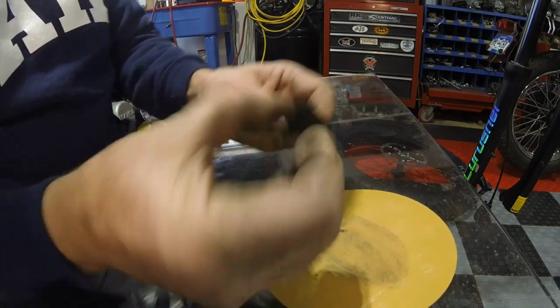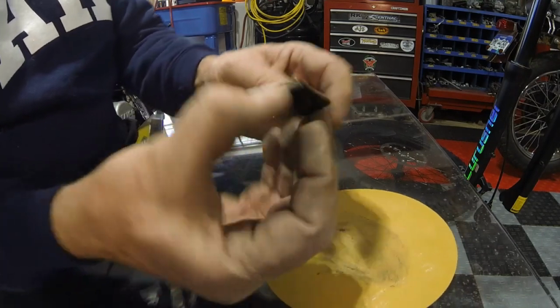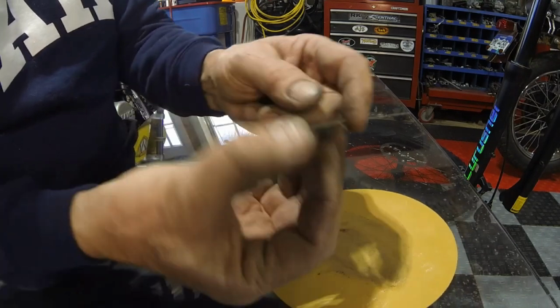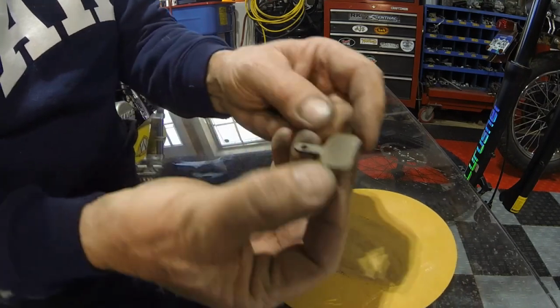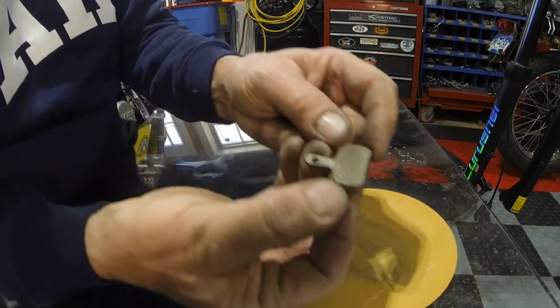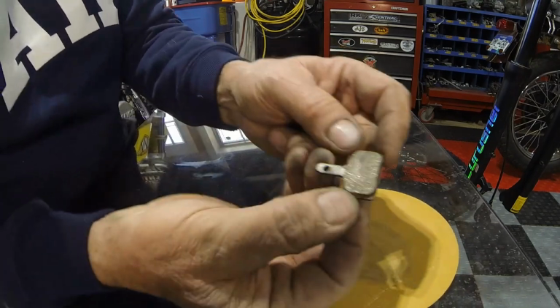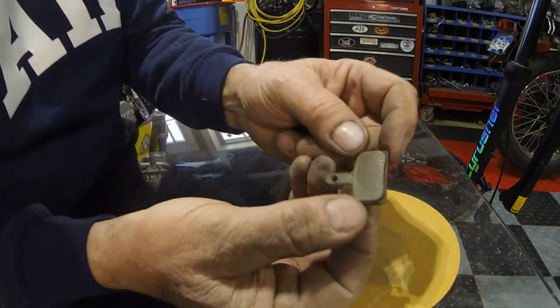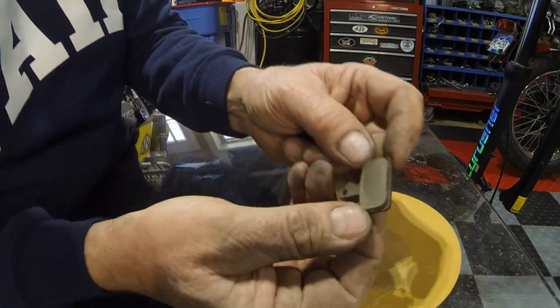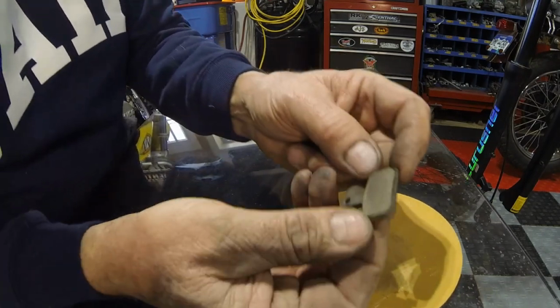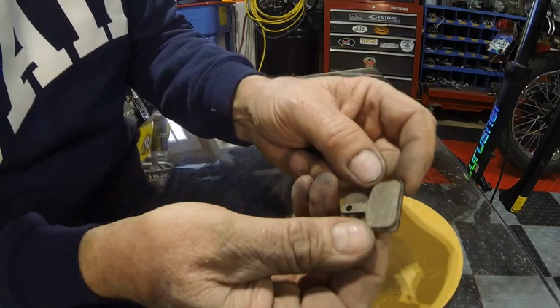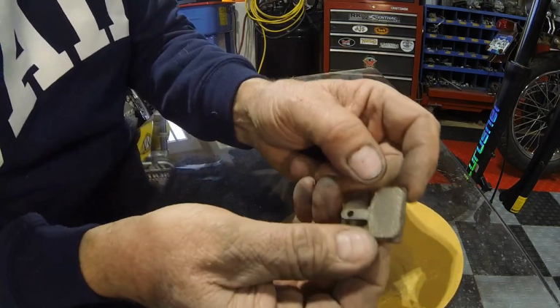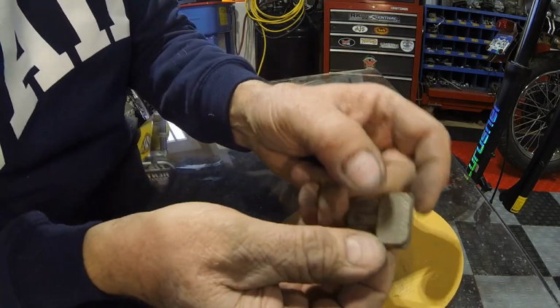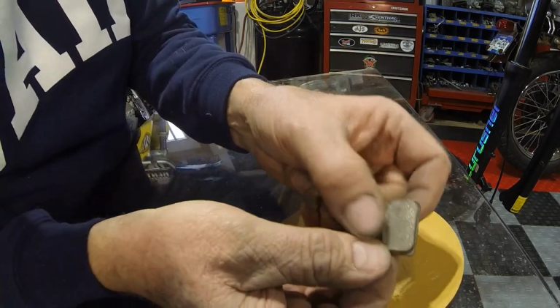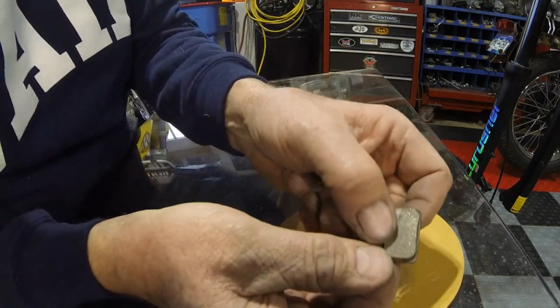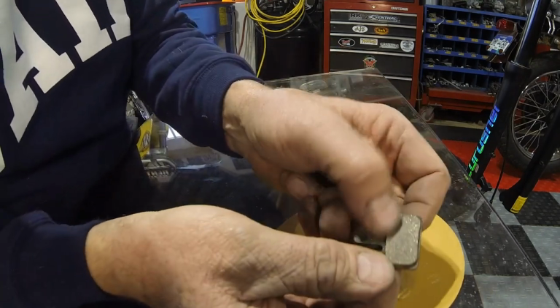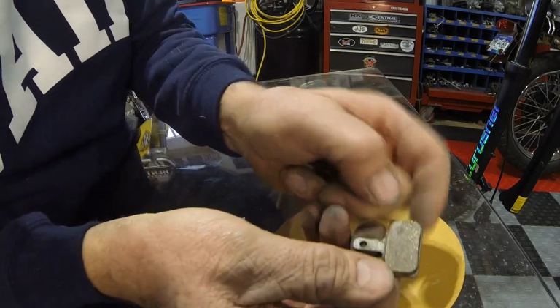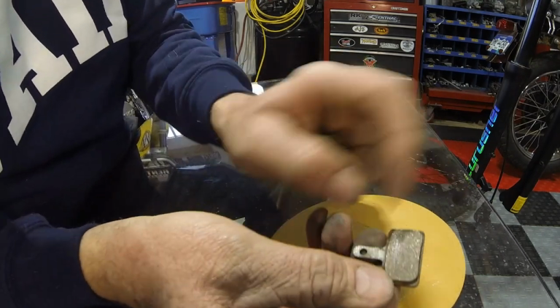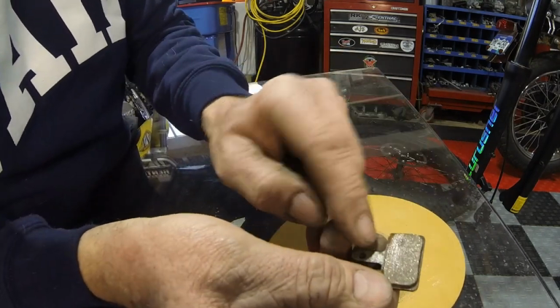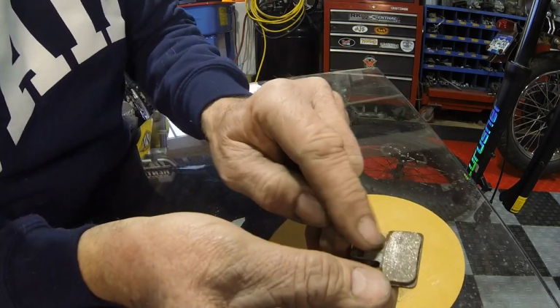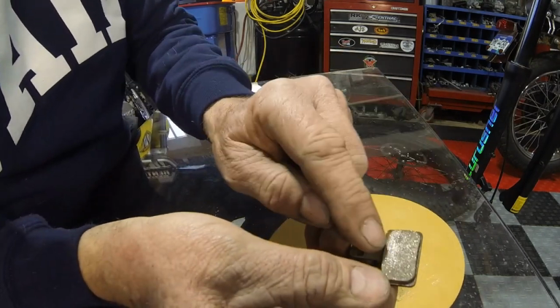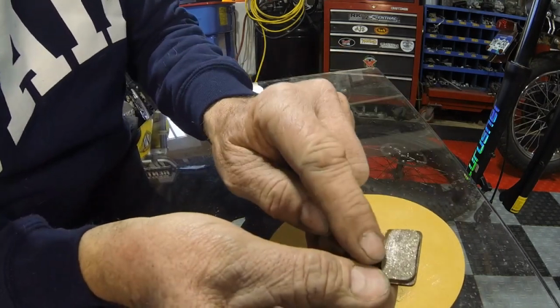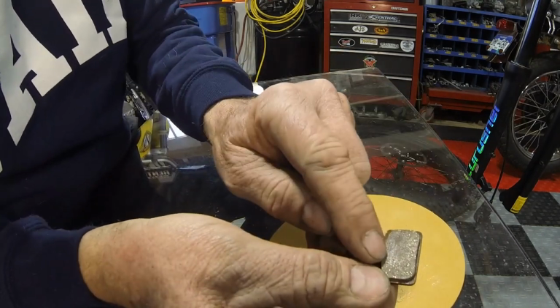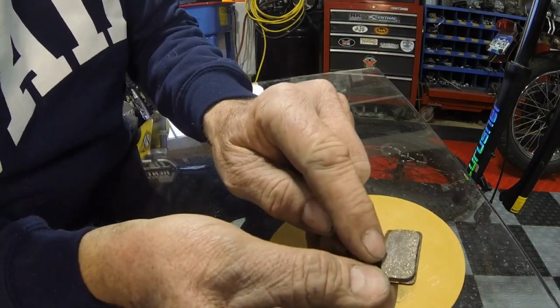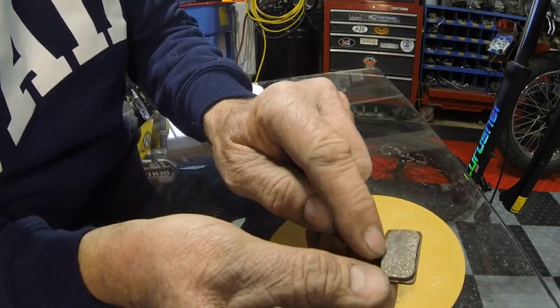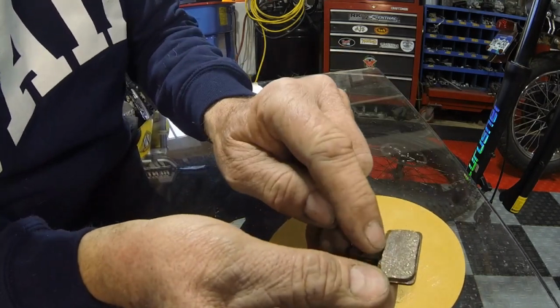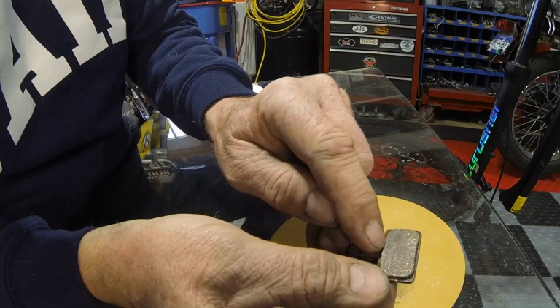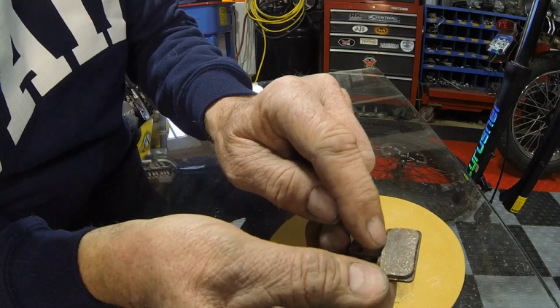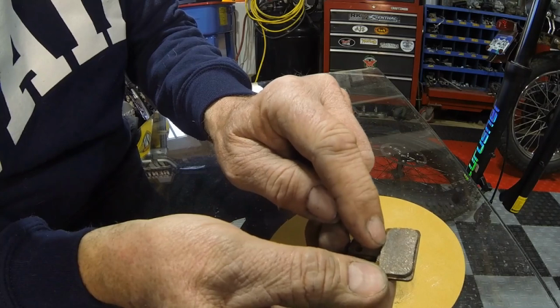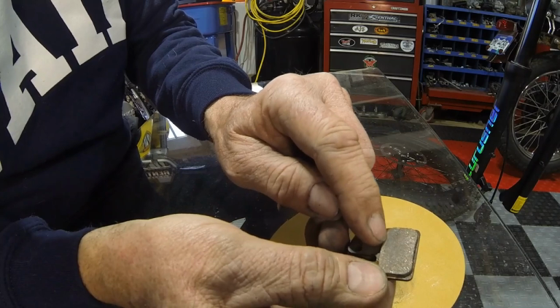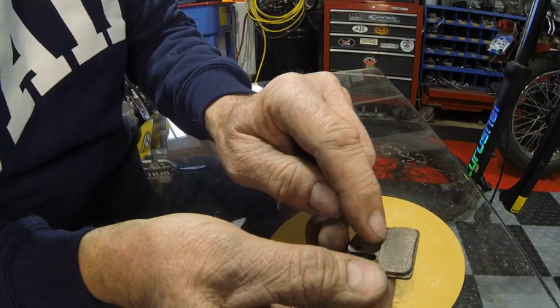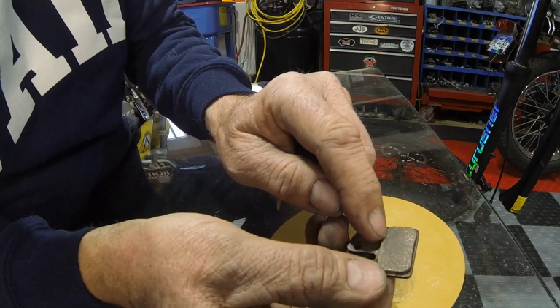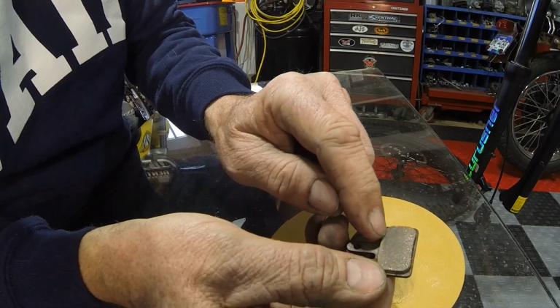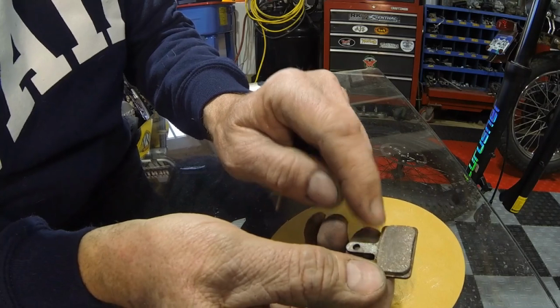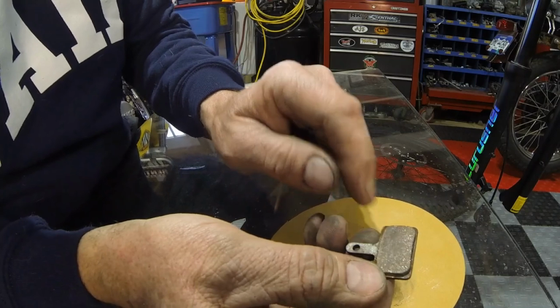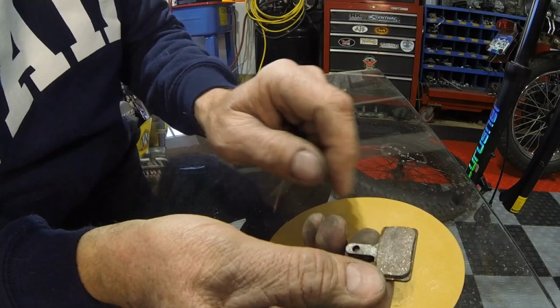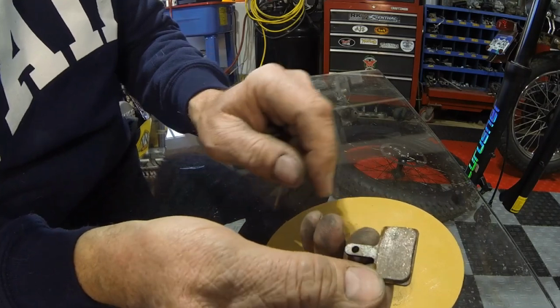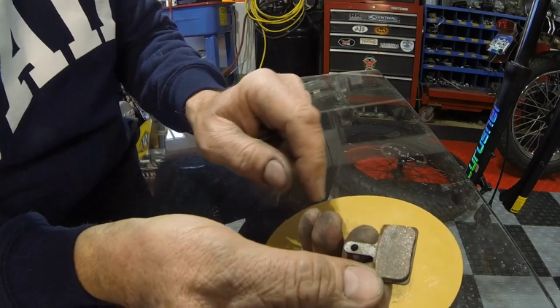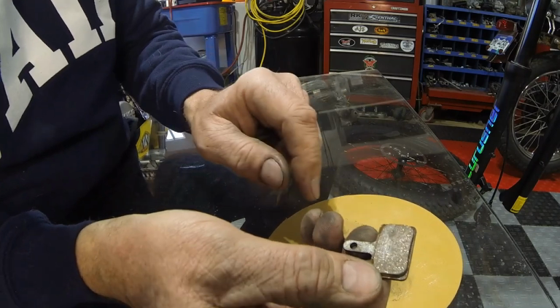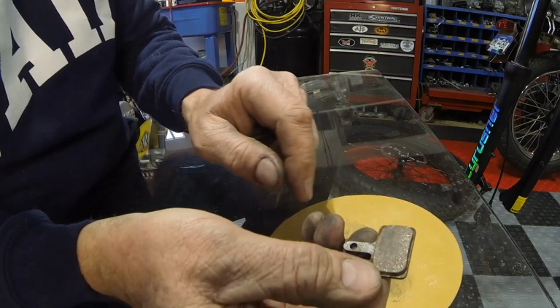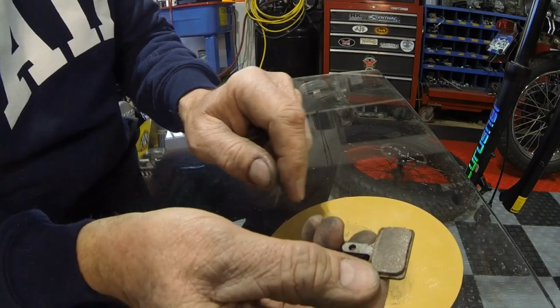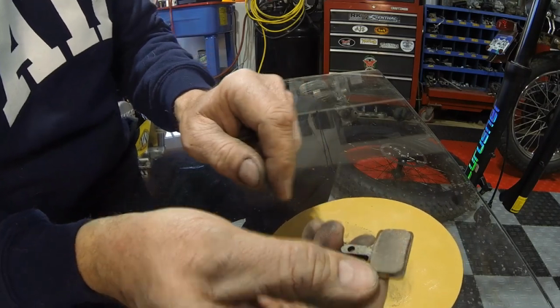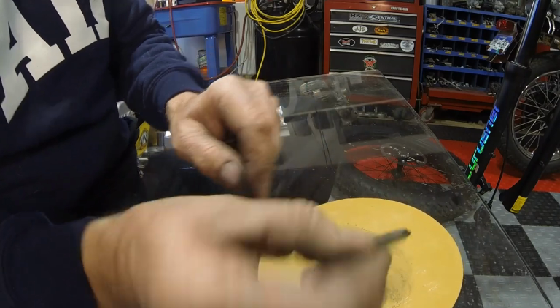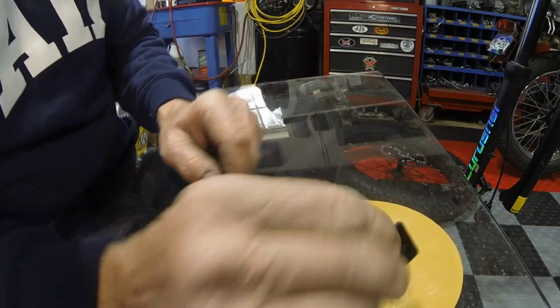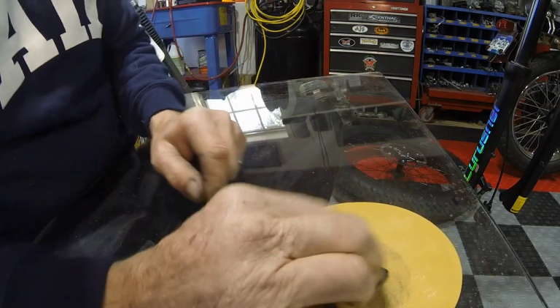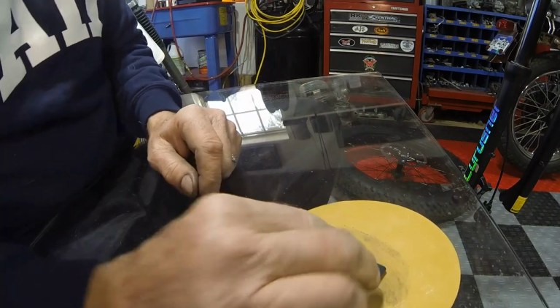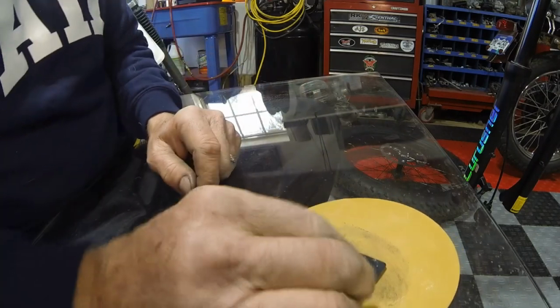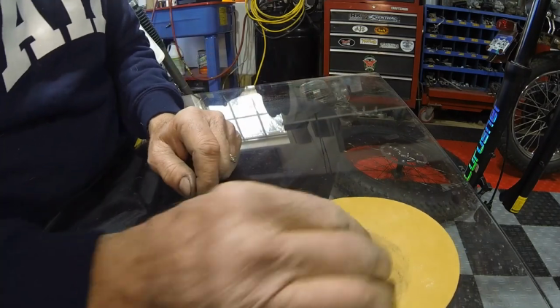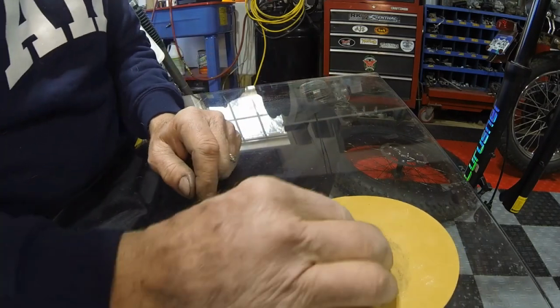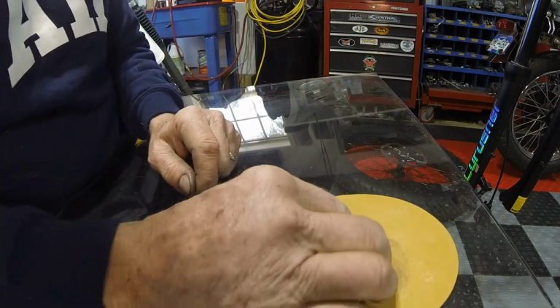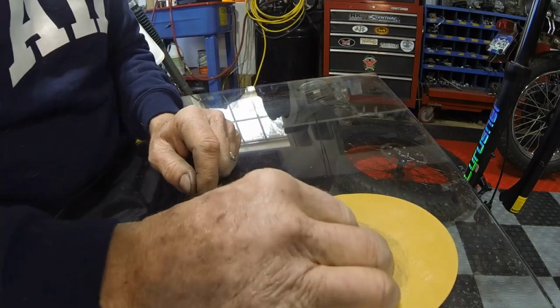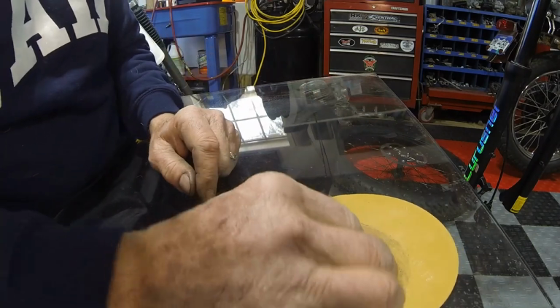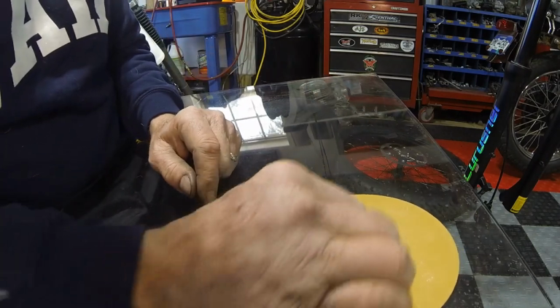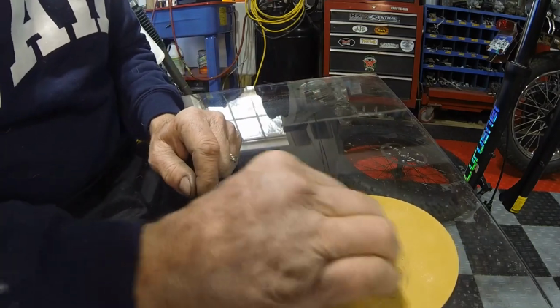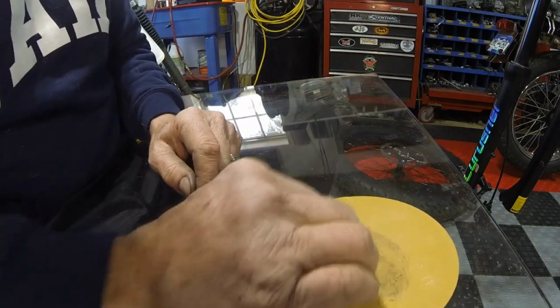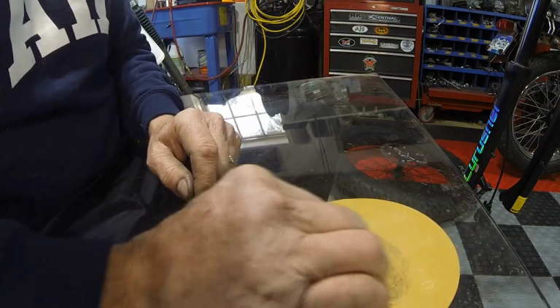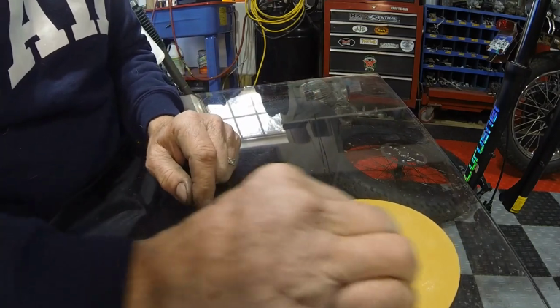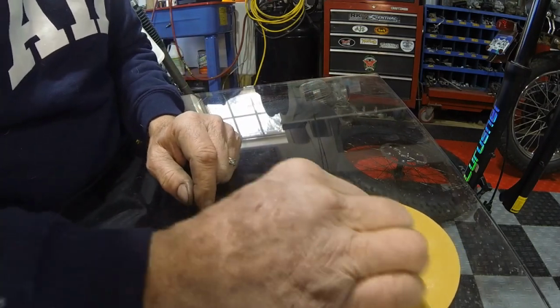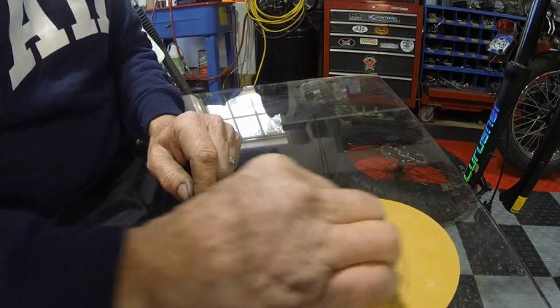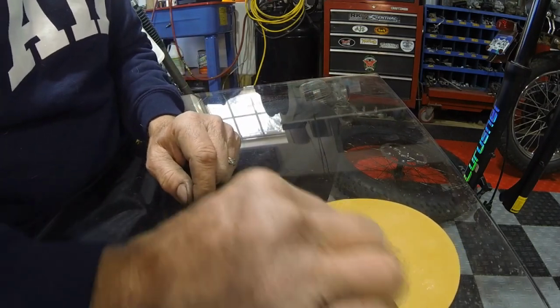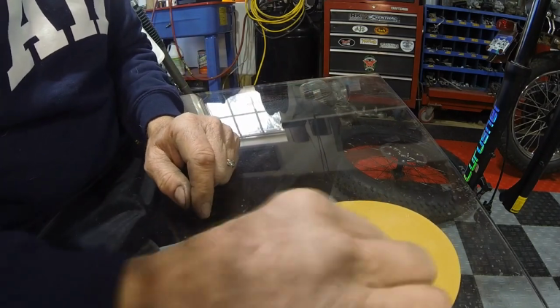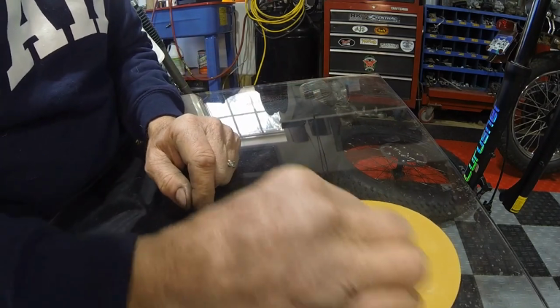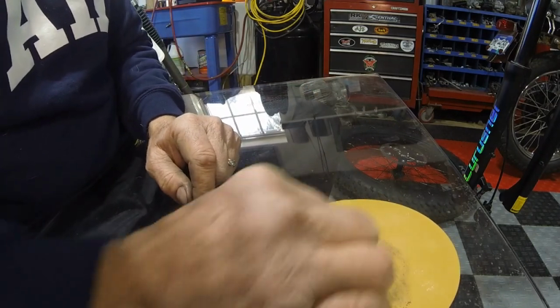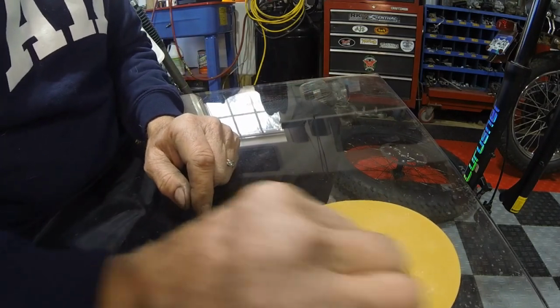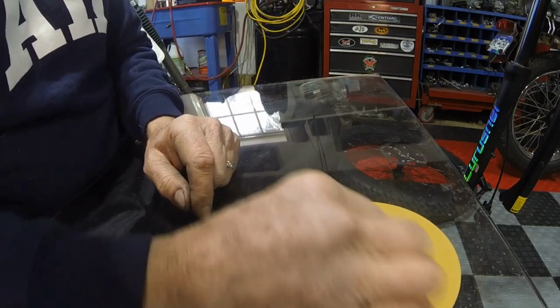Where it's starting to sand off is the little ridge that had worn in on the pad. Now we're getting down to the pad itself.